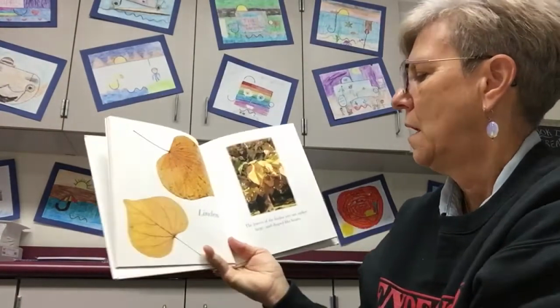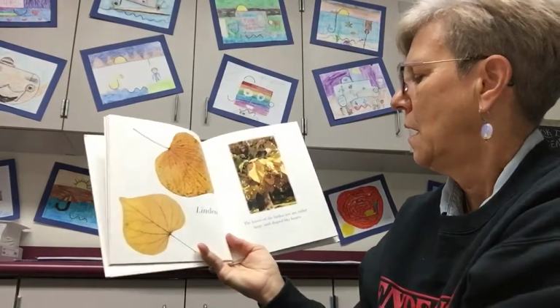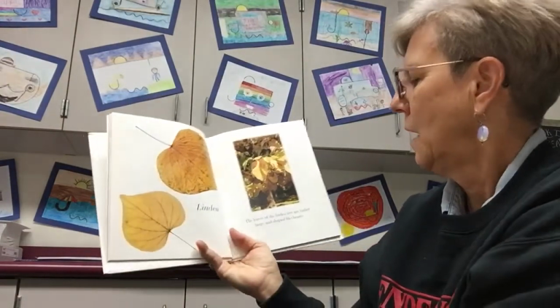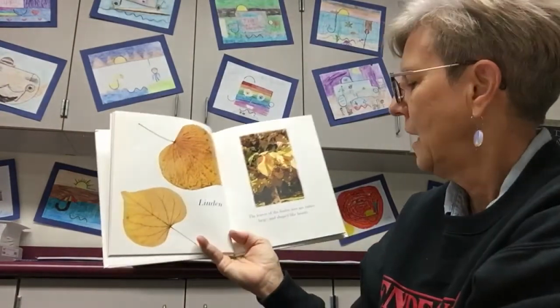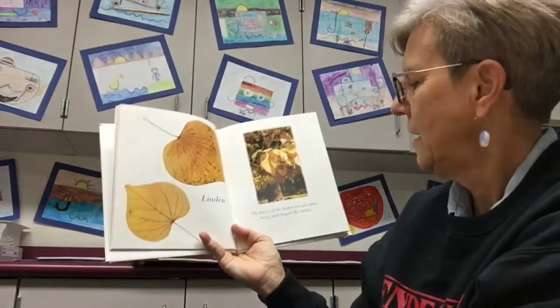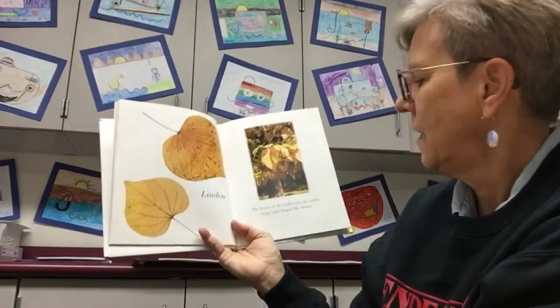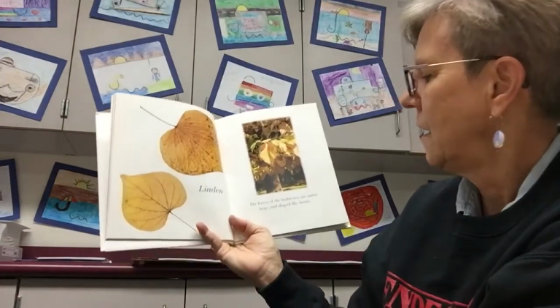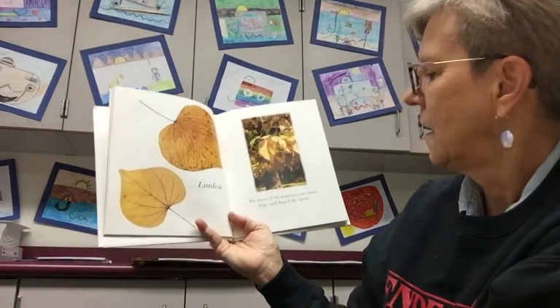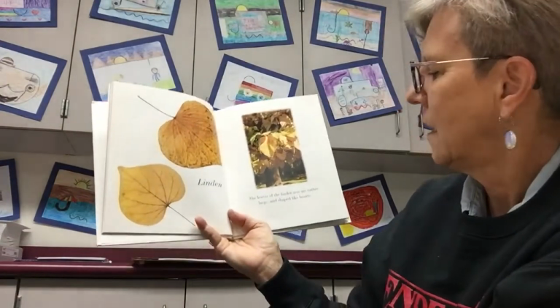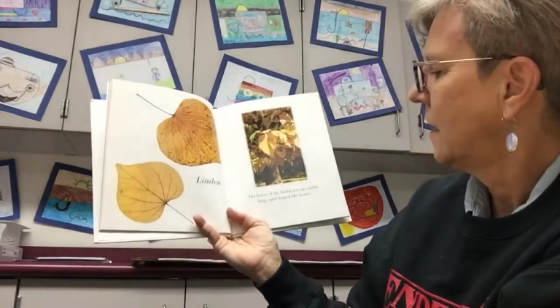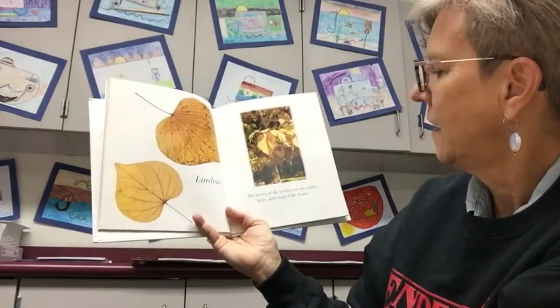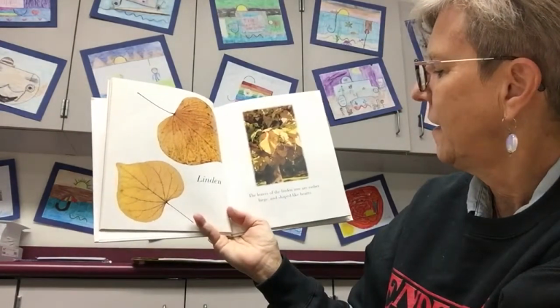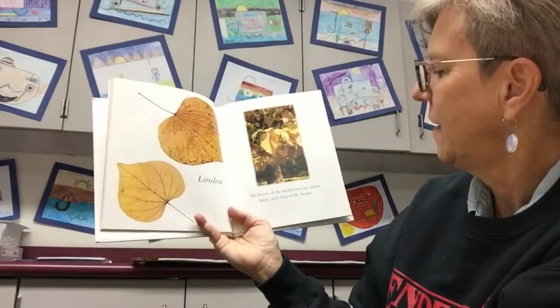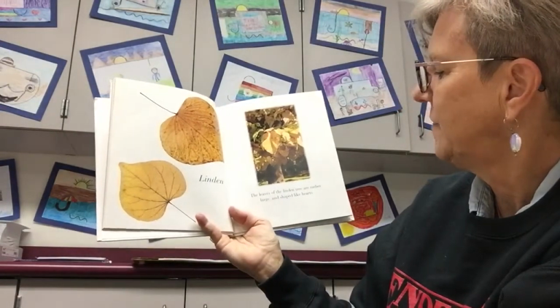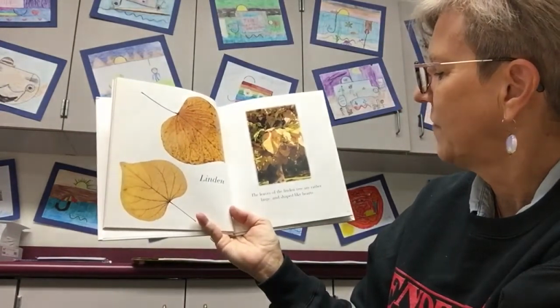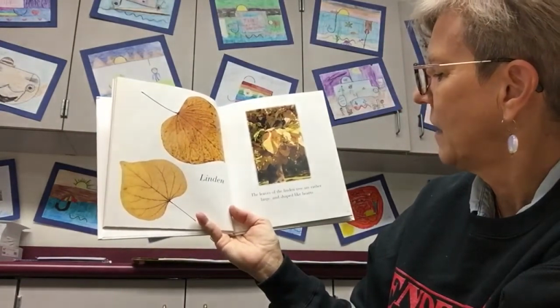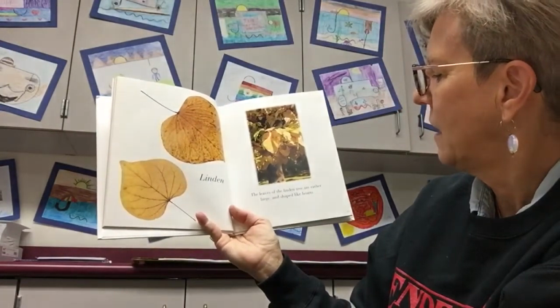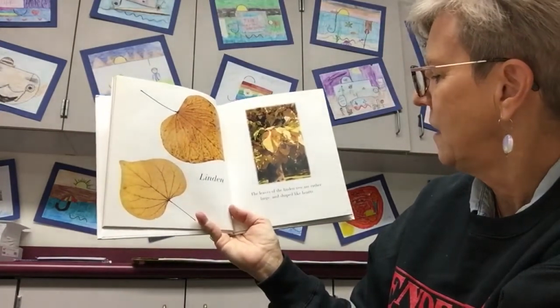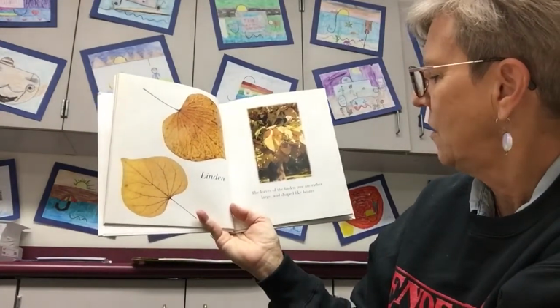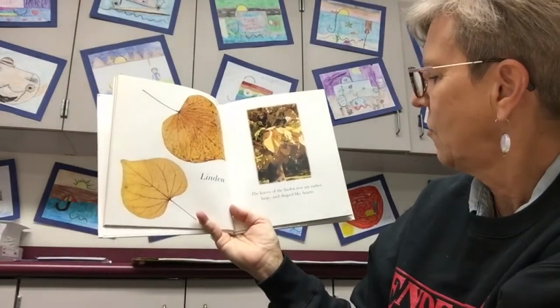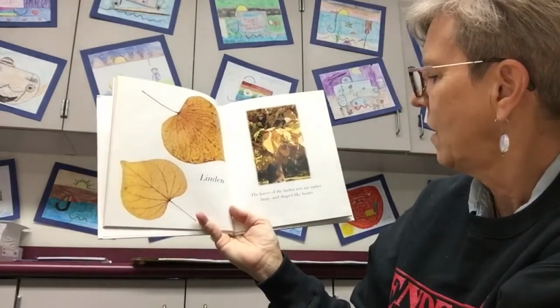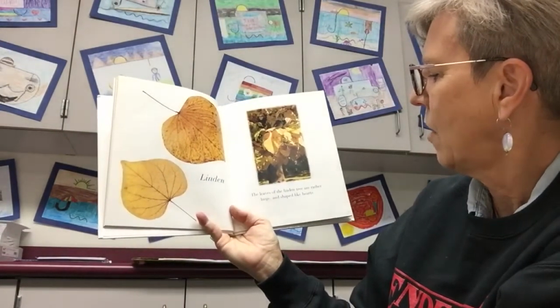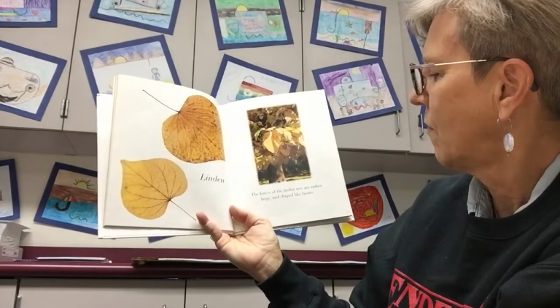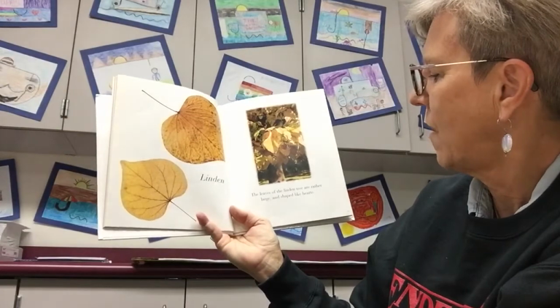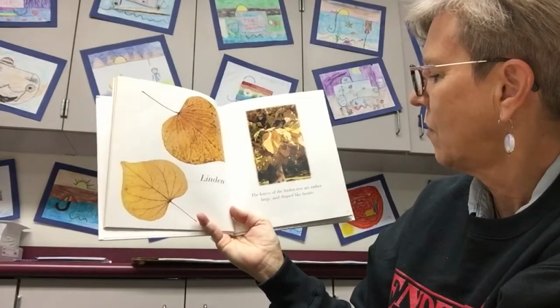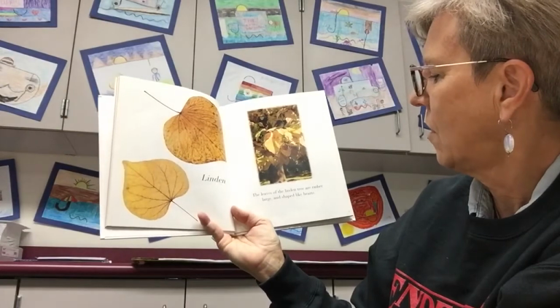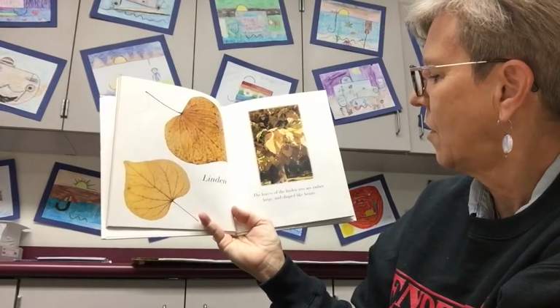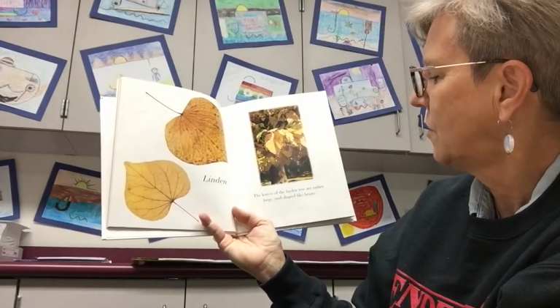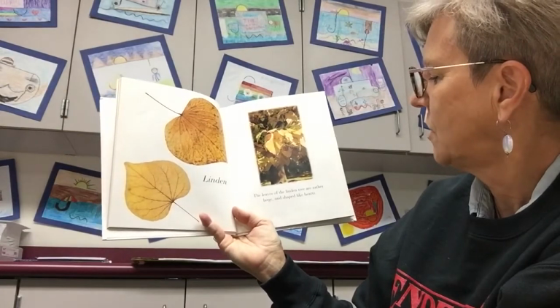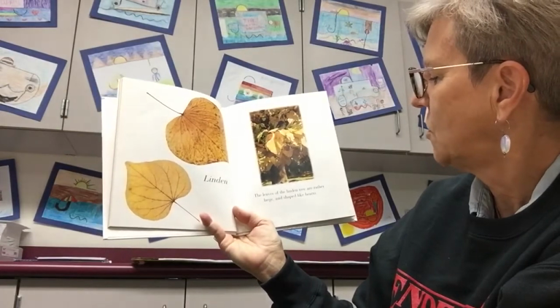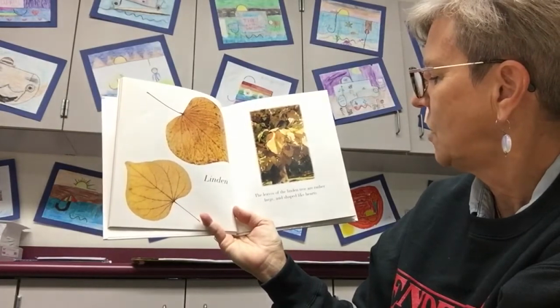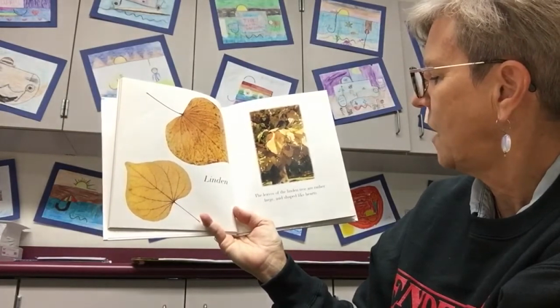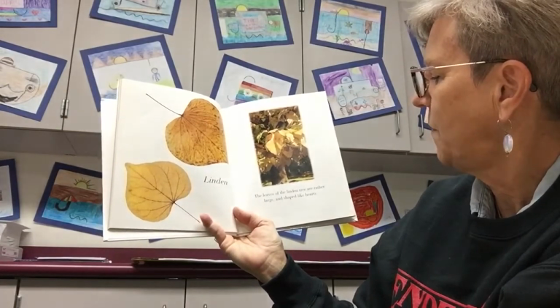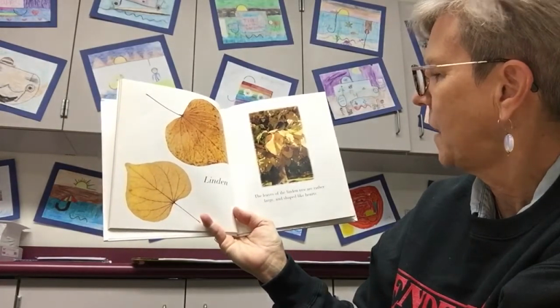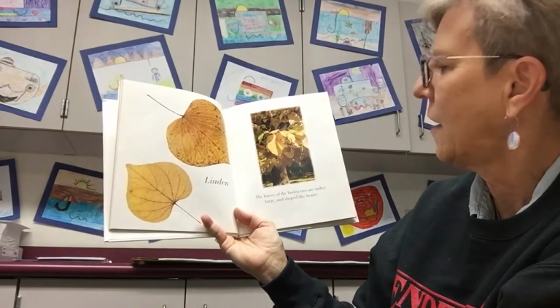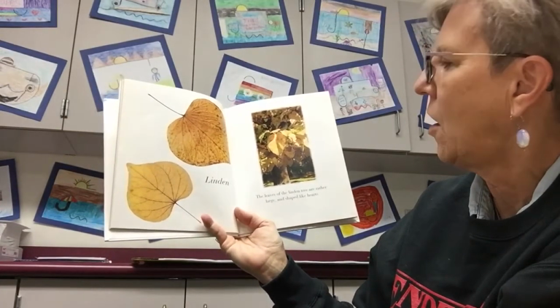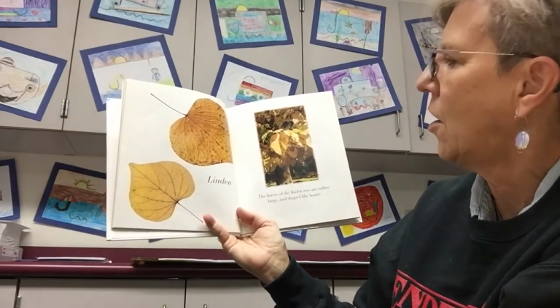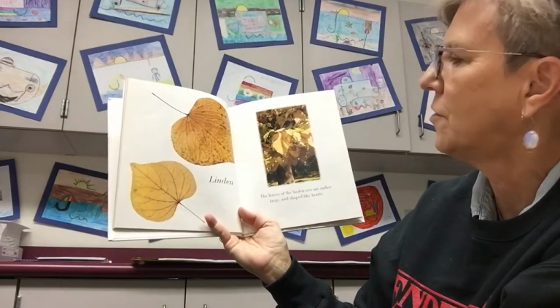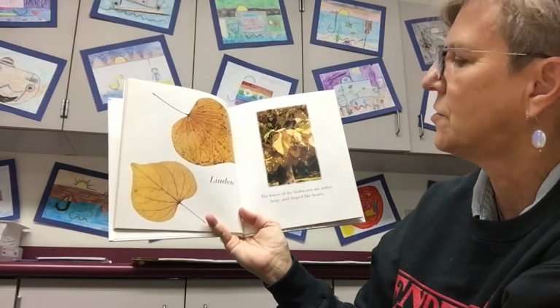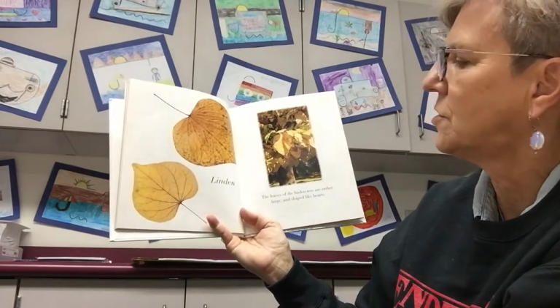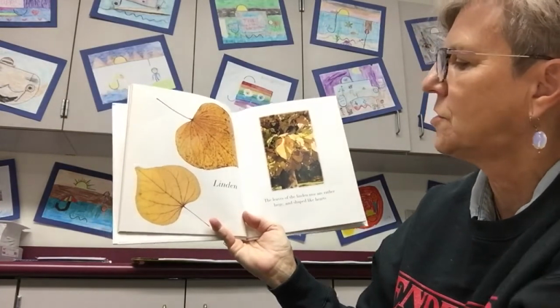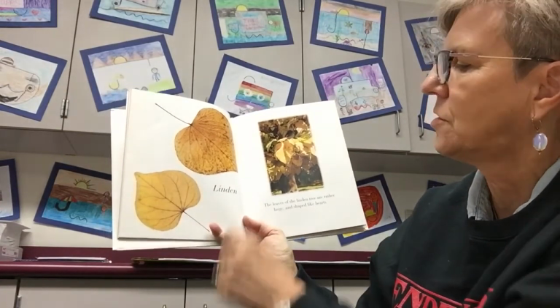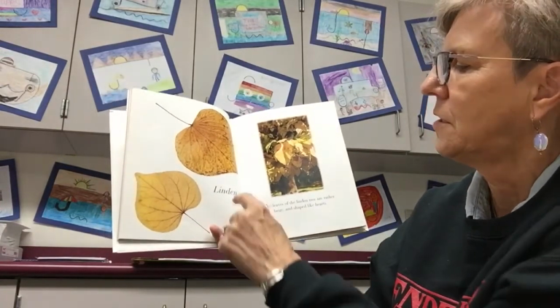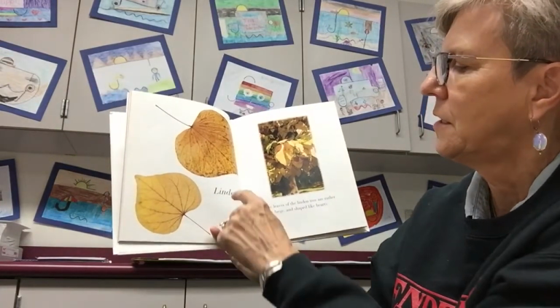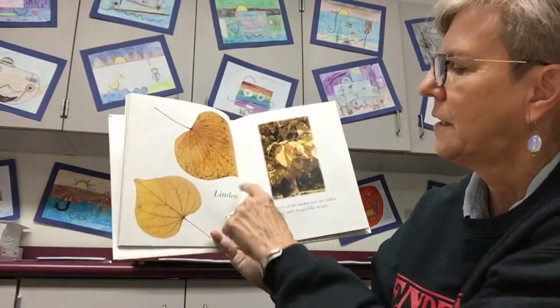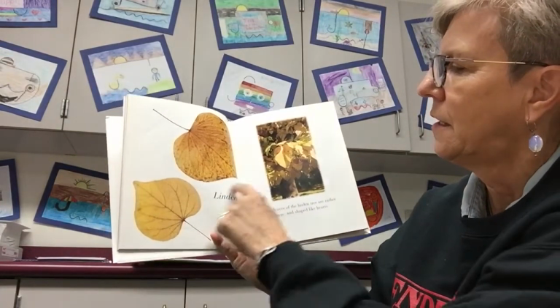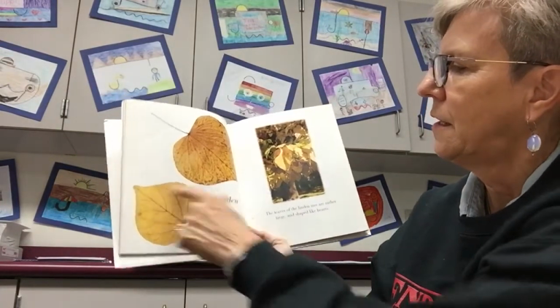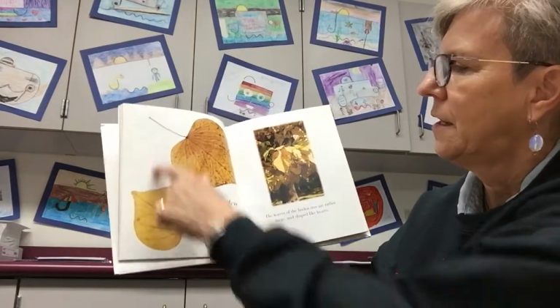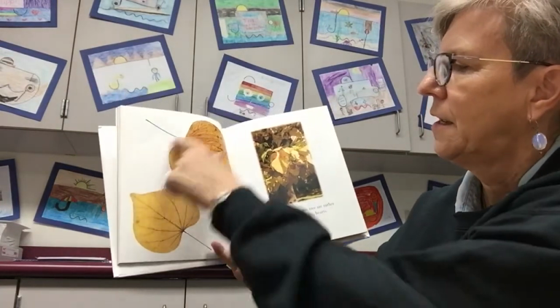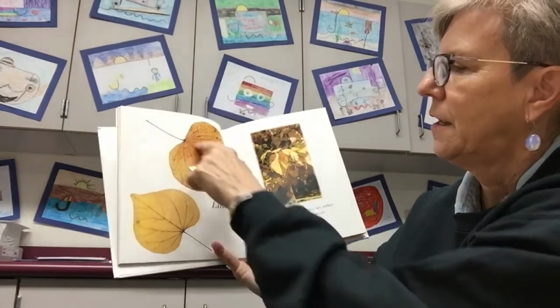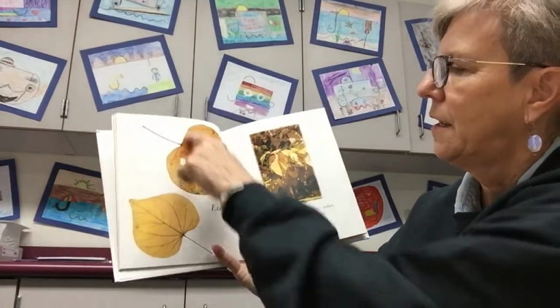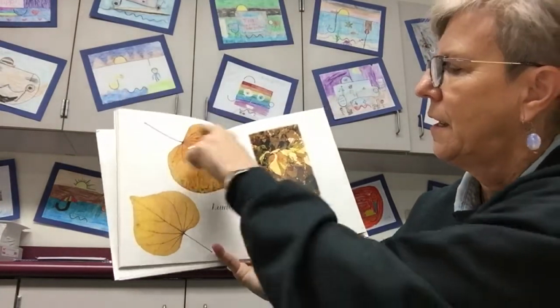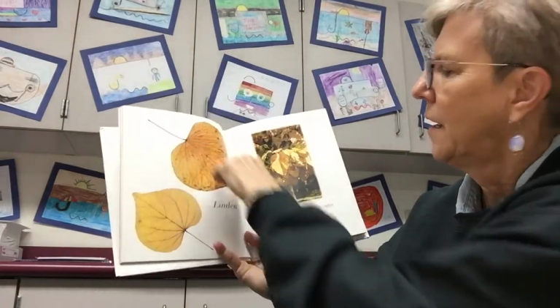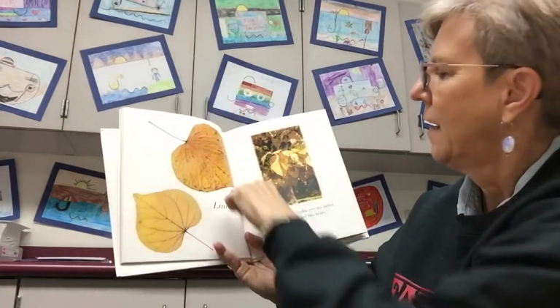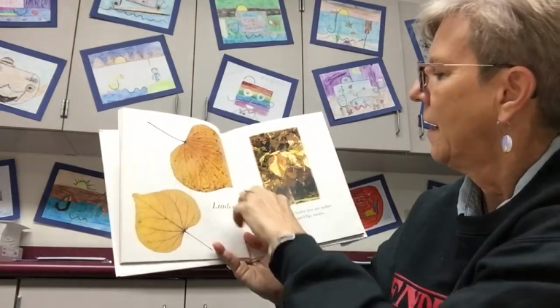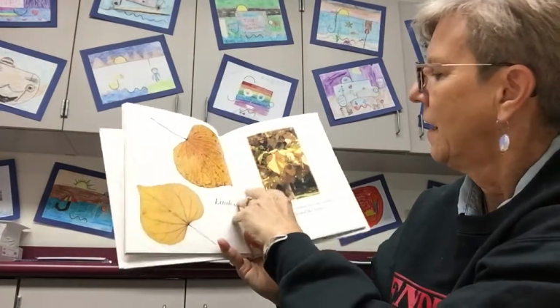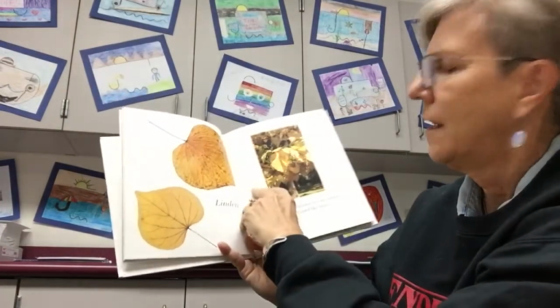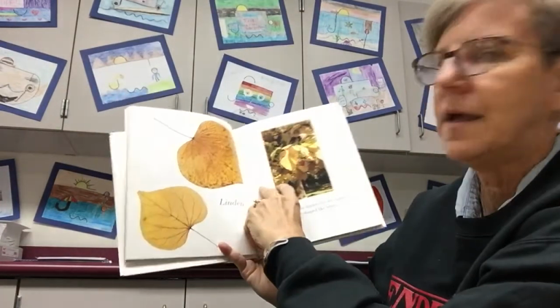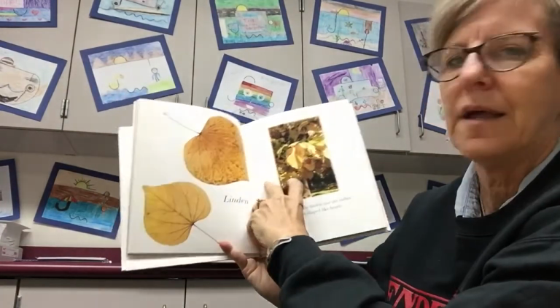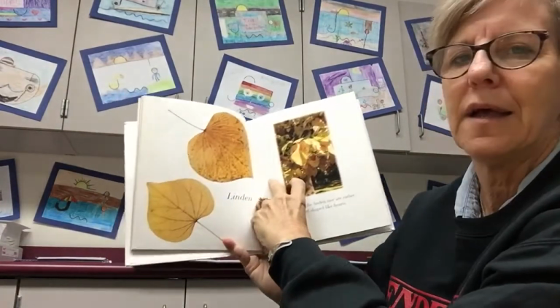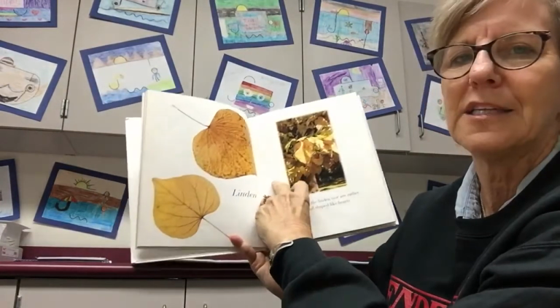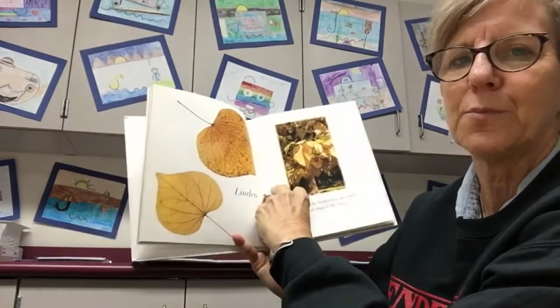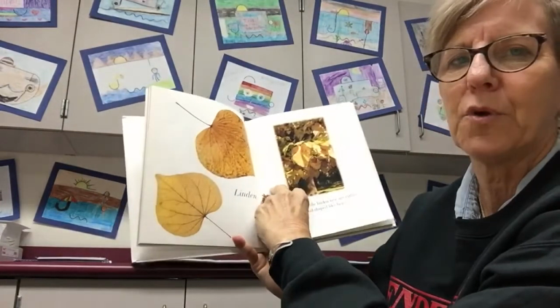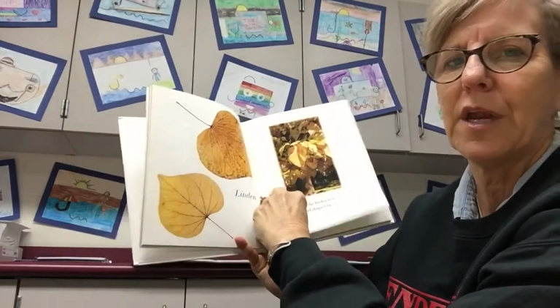Linden. The leaves of the linden tree are rather large and shaped like hearts. That's pretty.